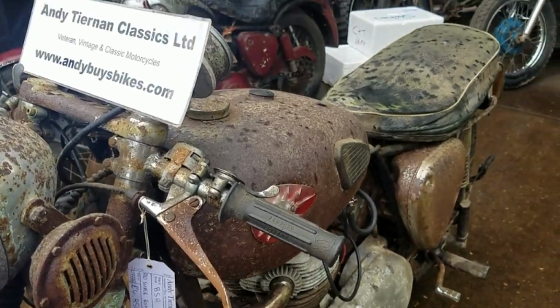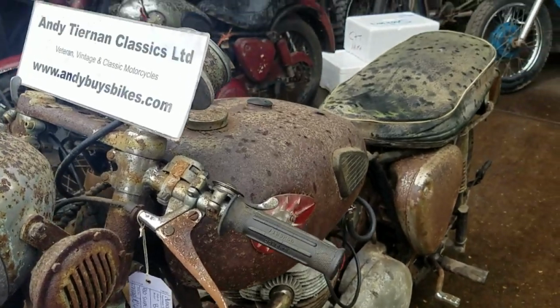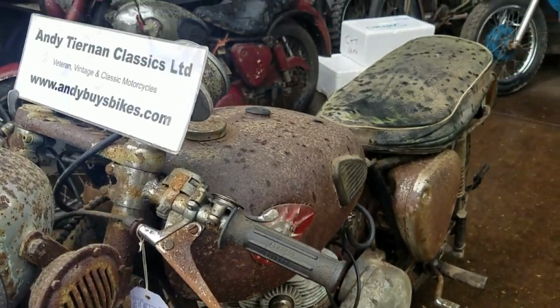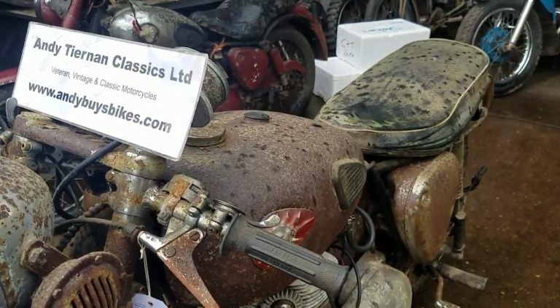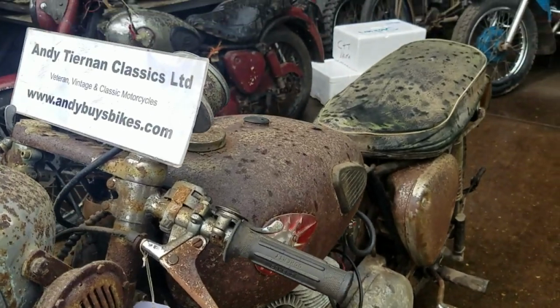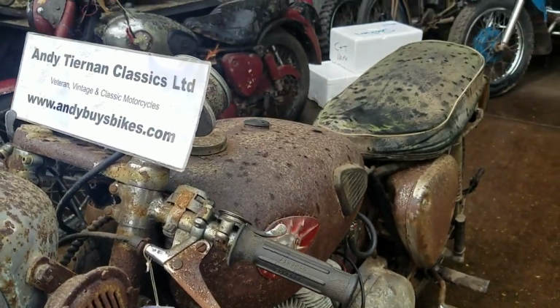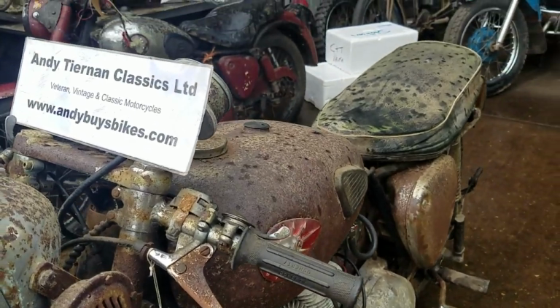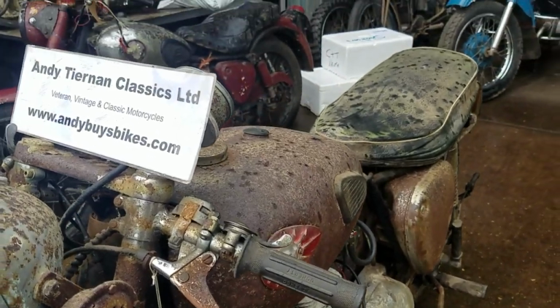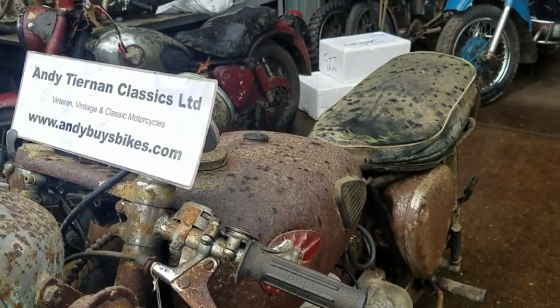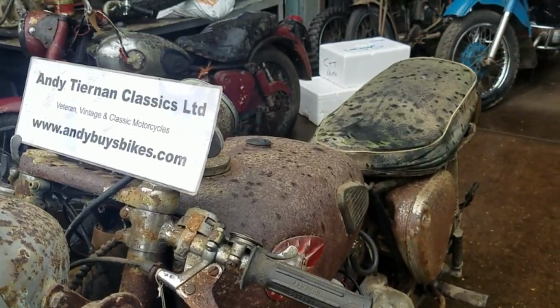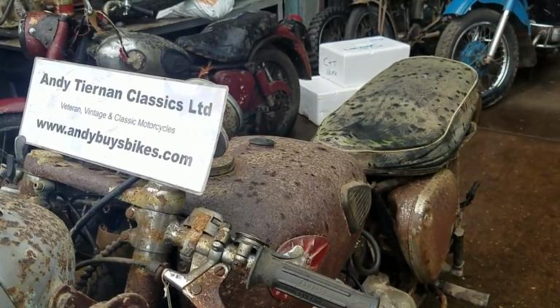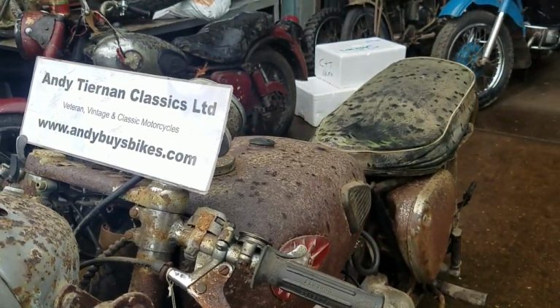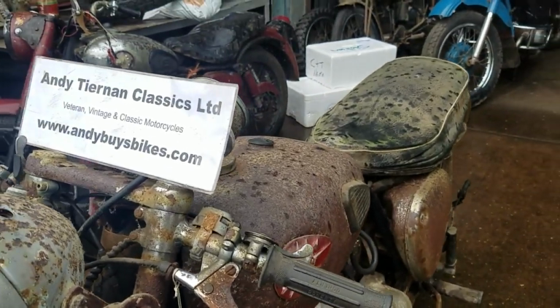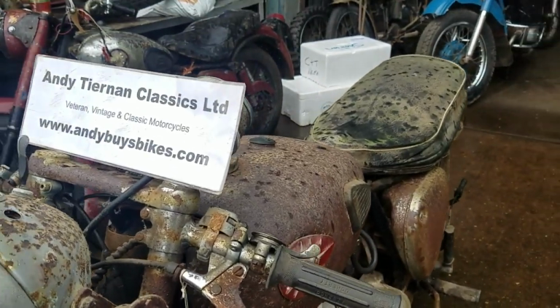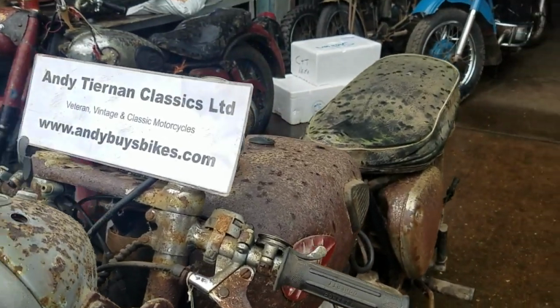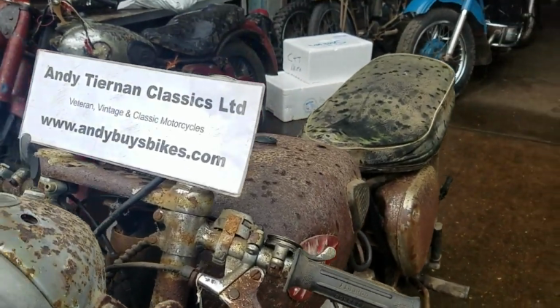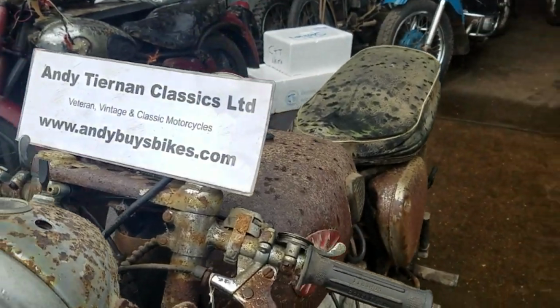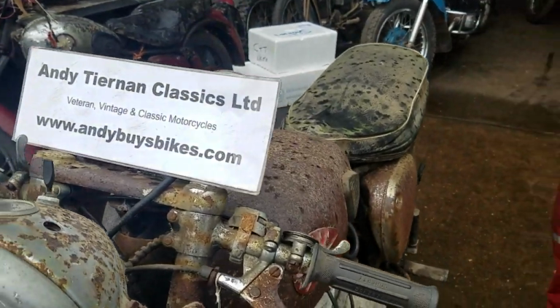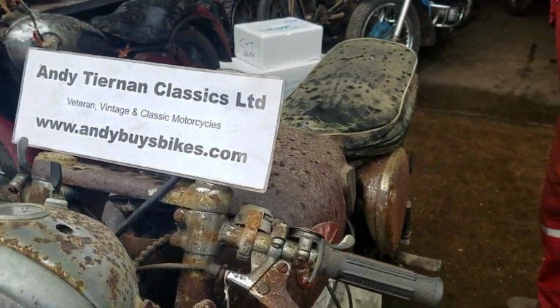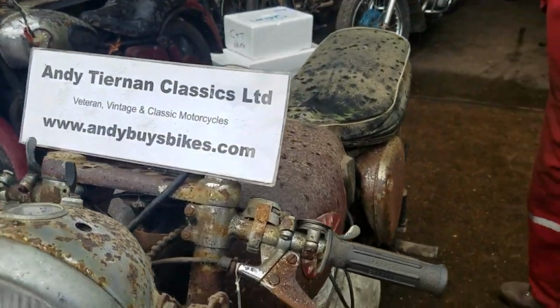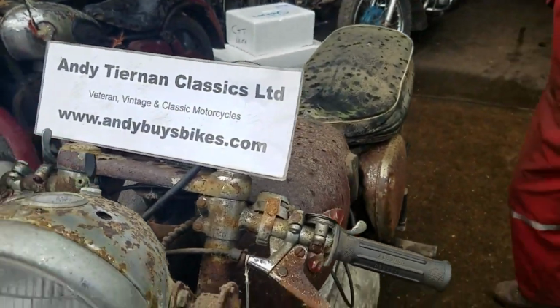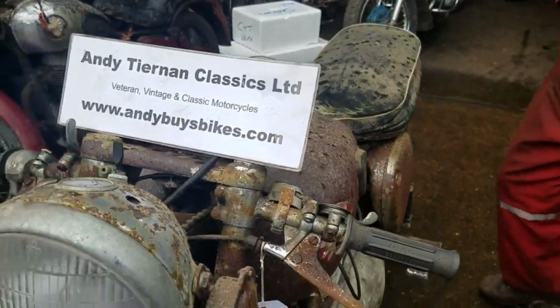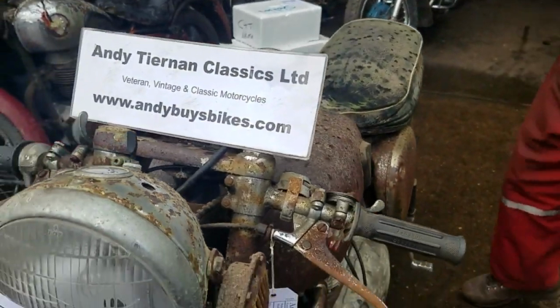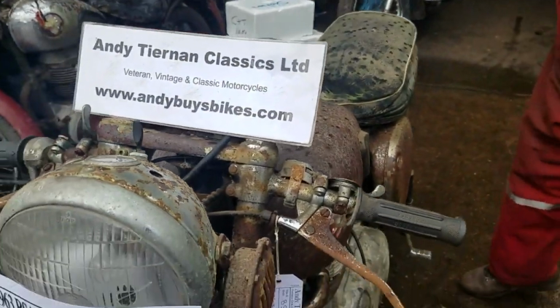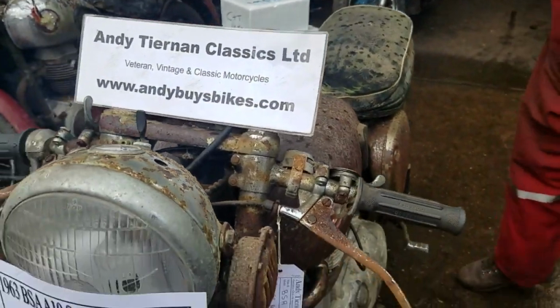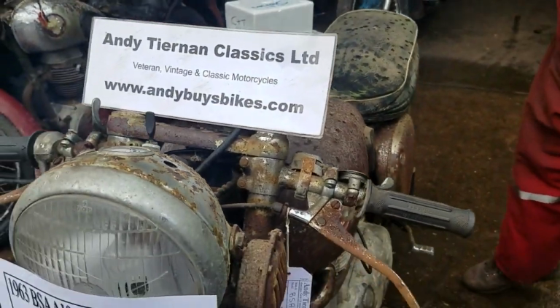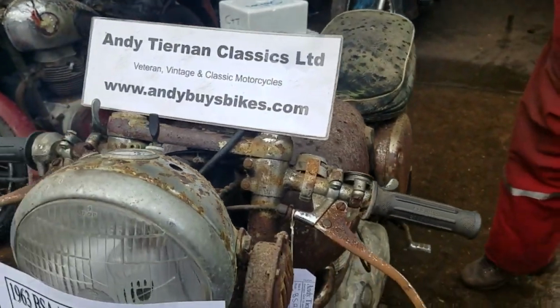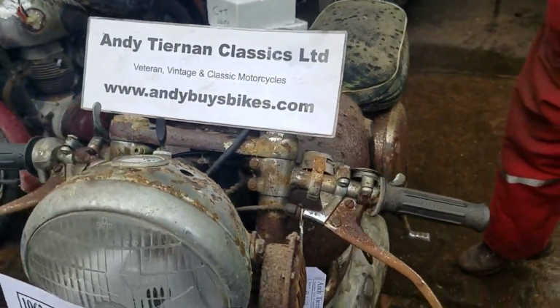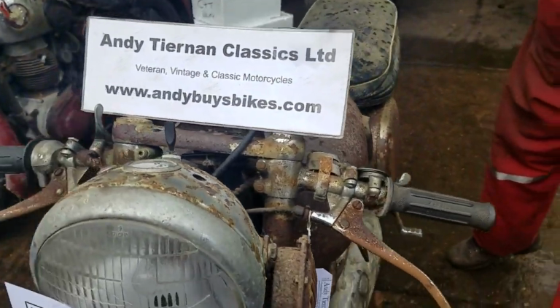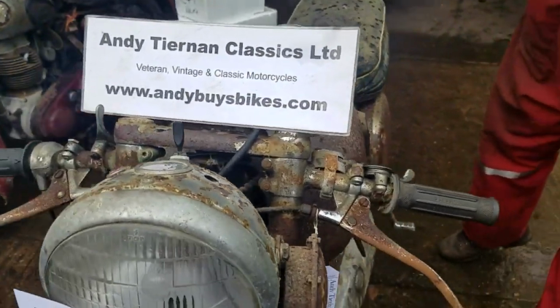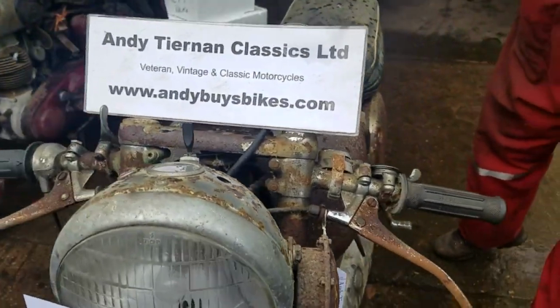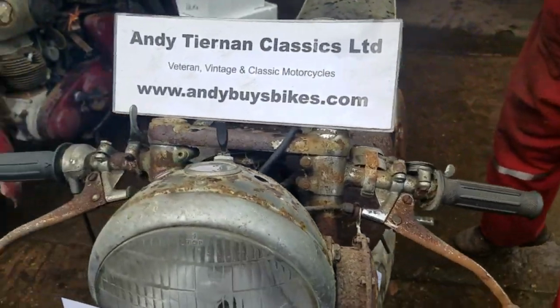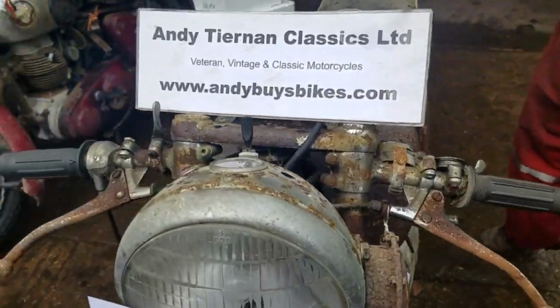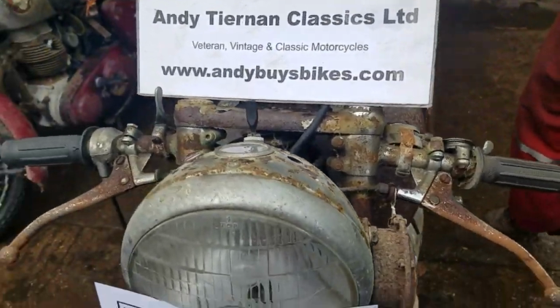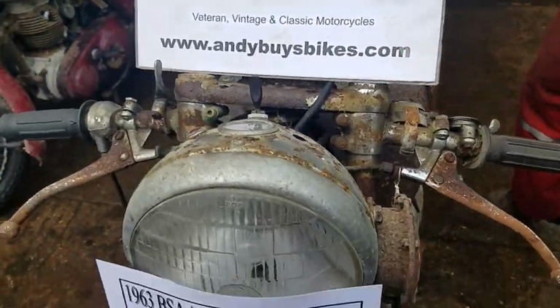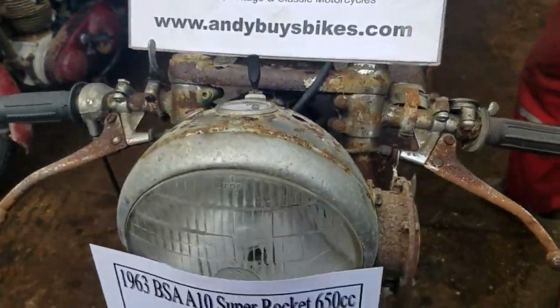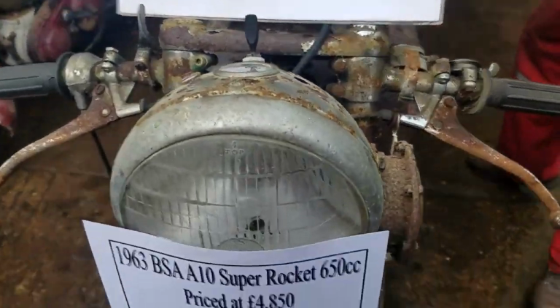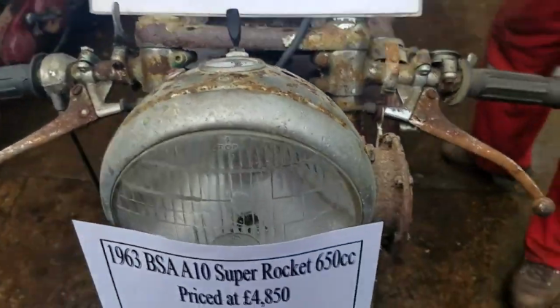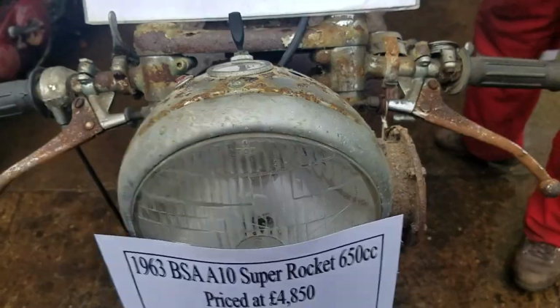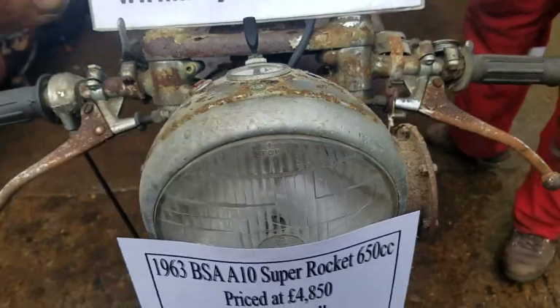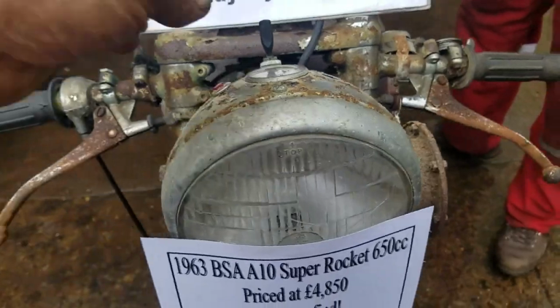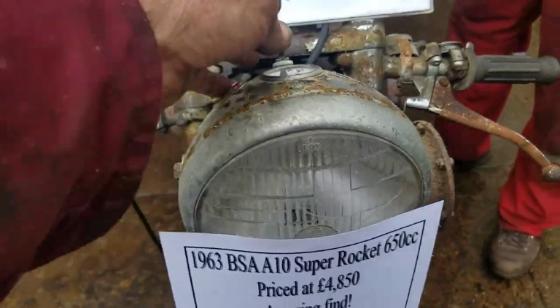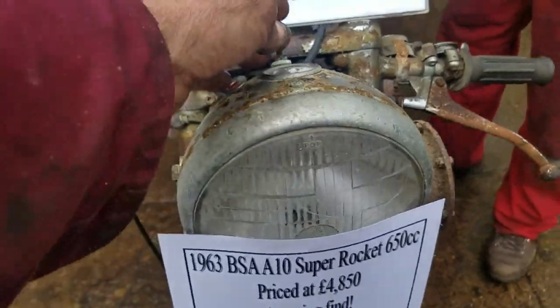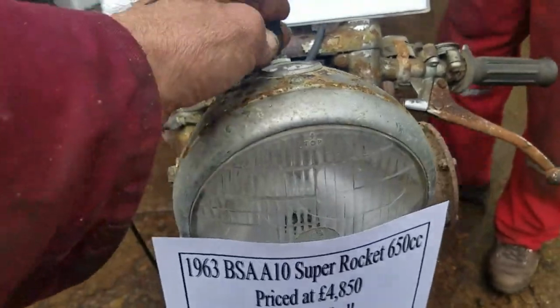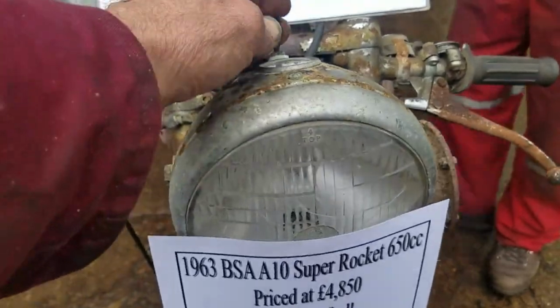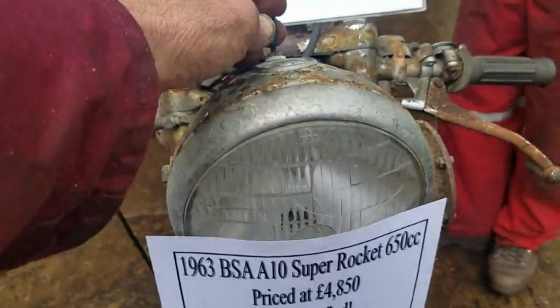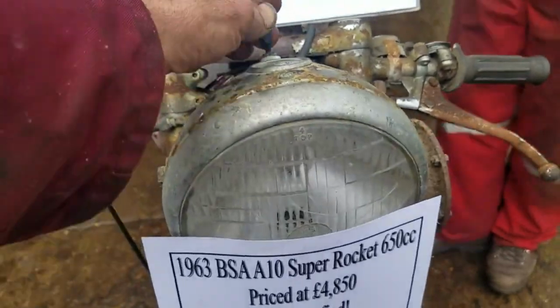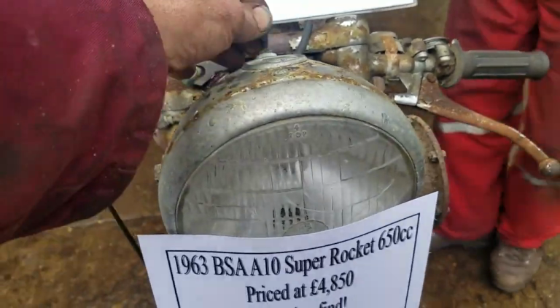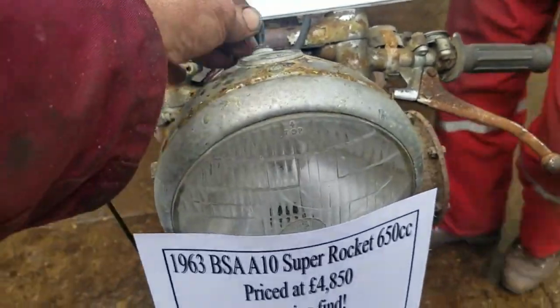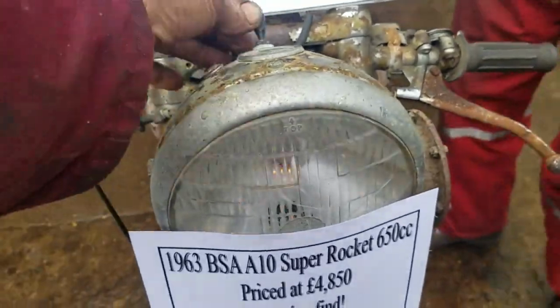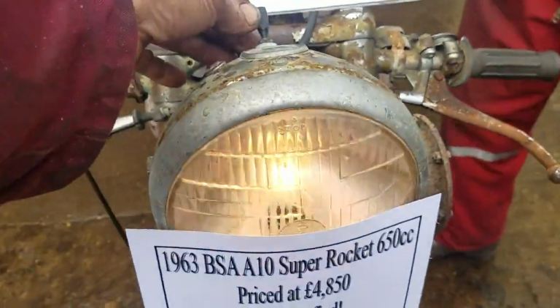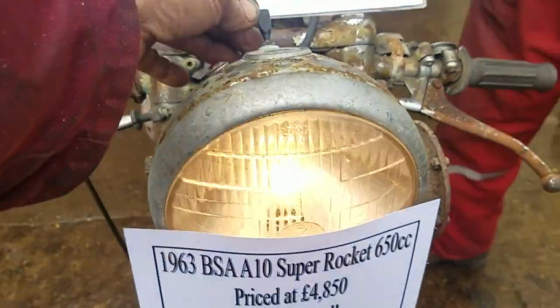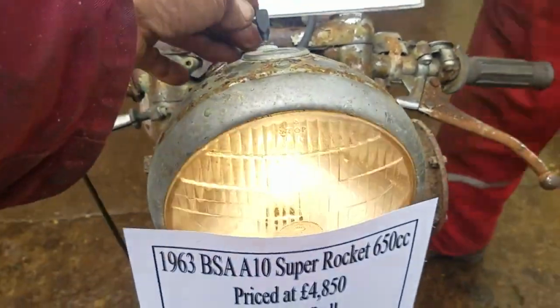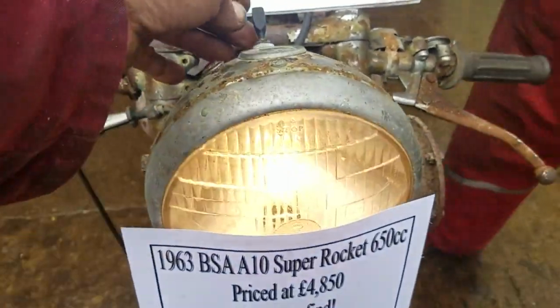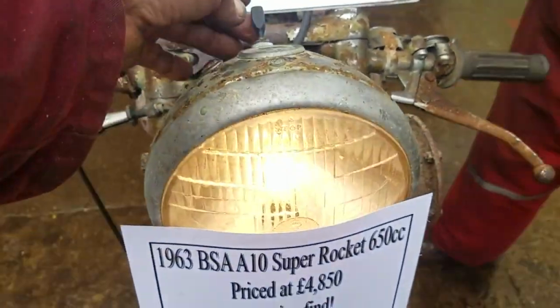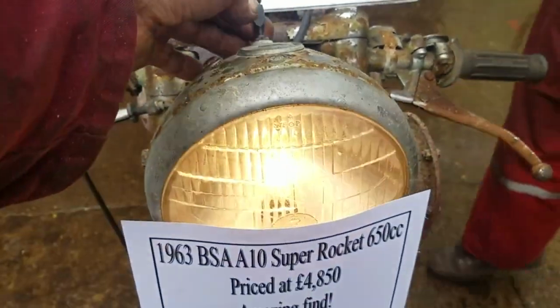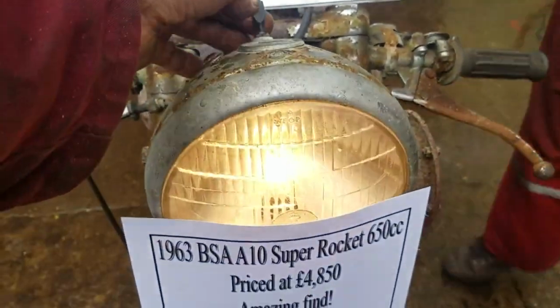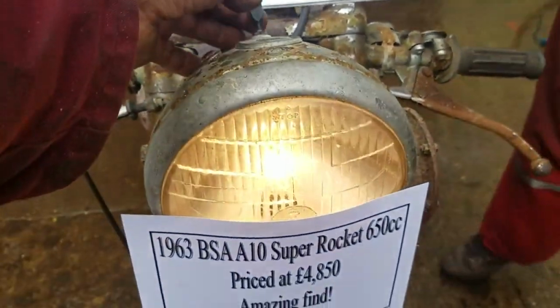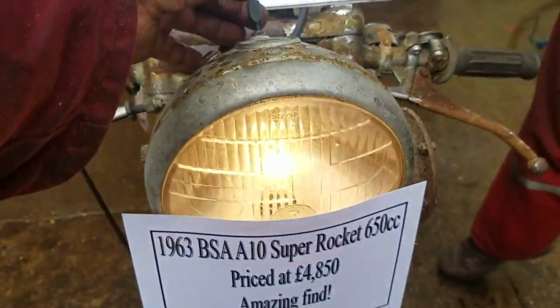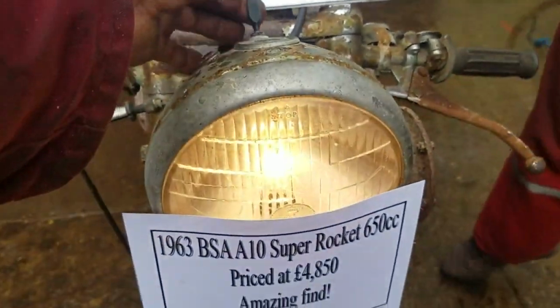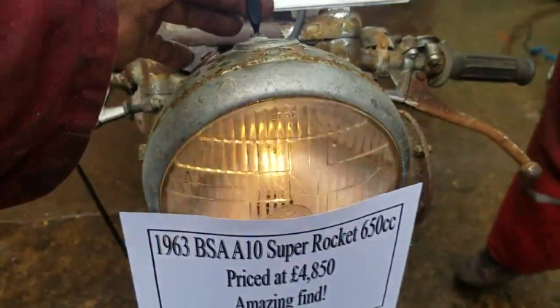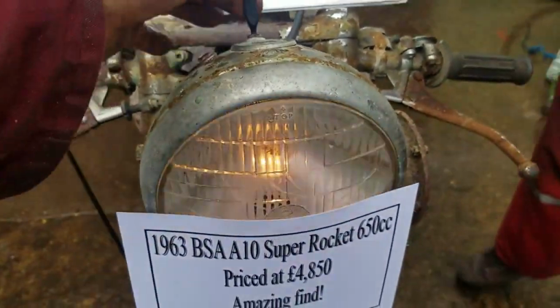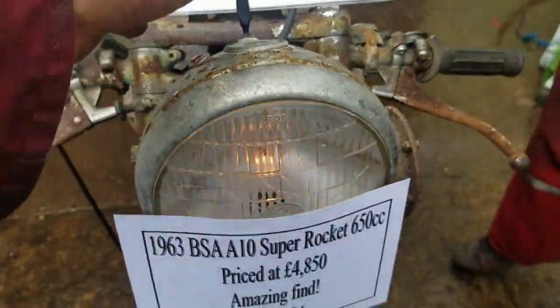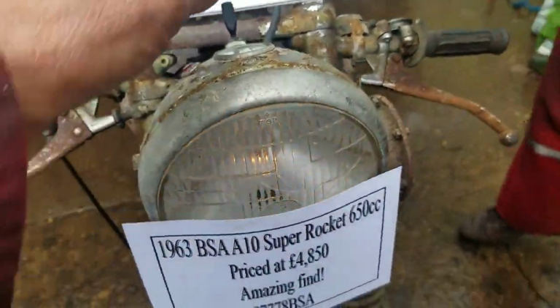We had the dynamo charging too. Yeah, the dynamo's got output. And the lights — battery on and the lights. Look at that.